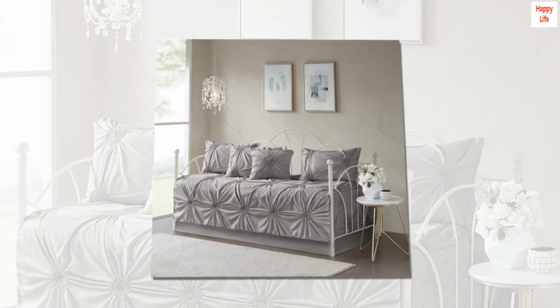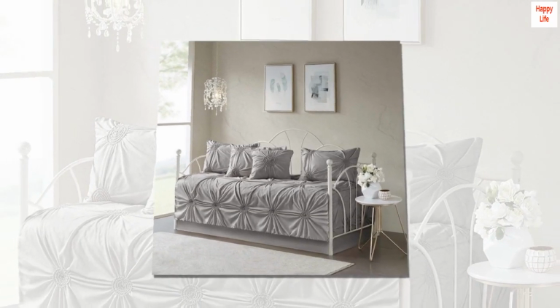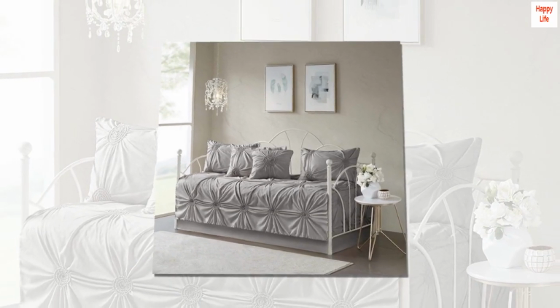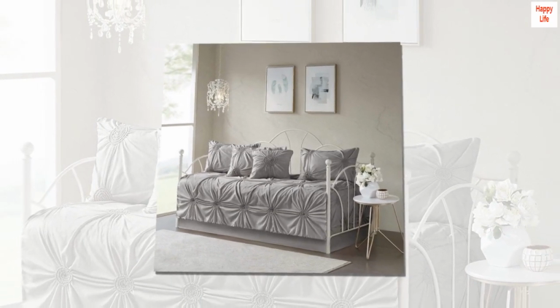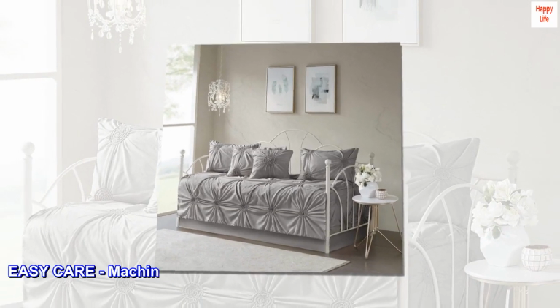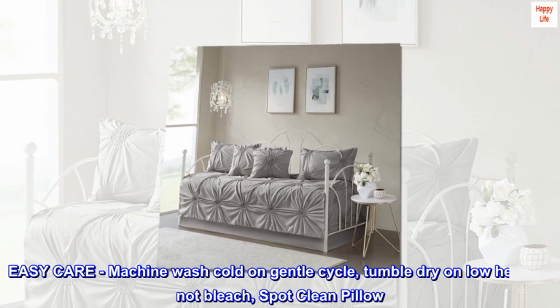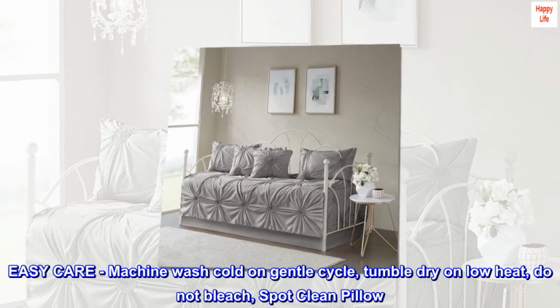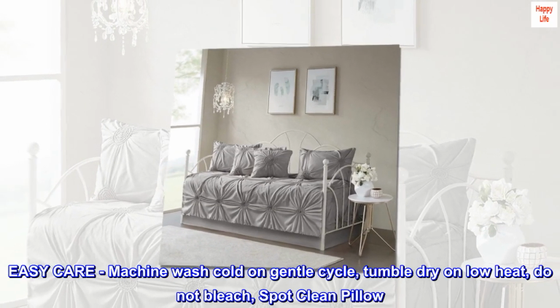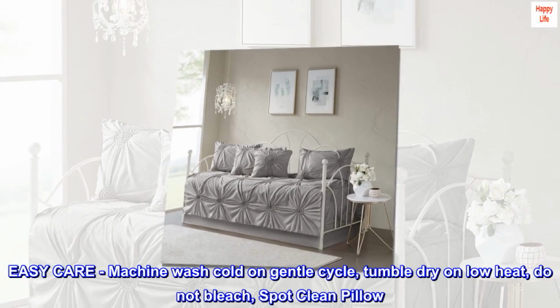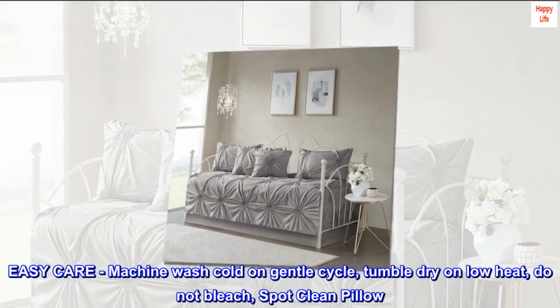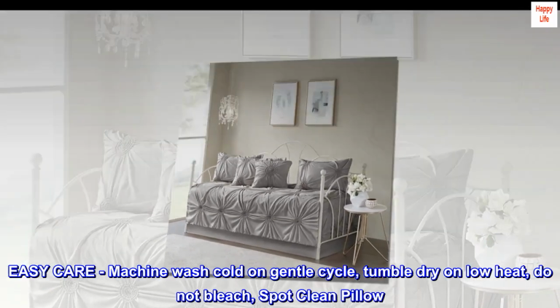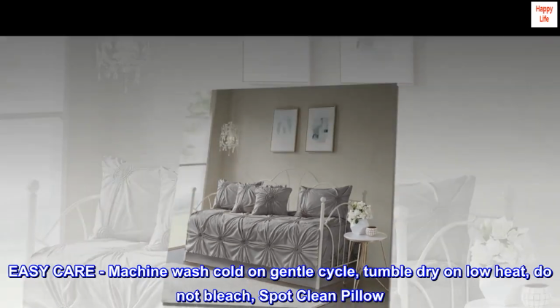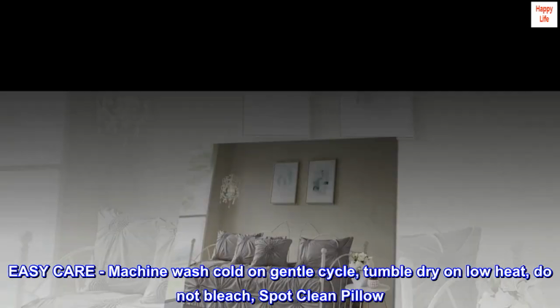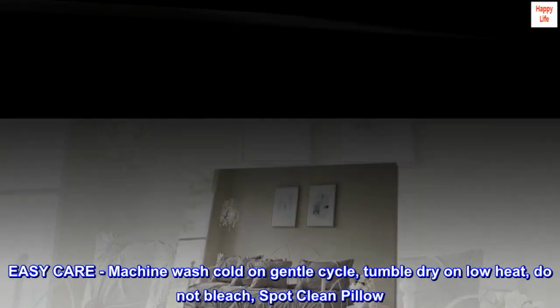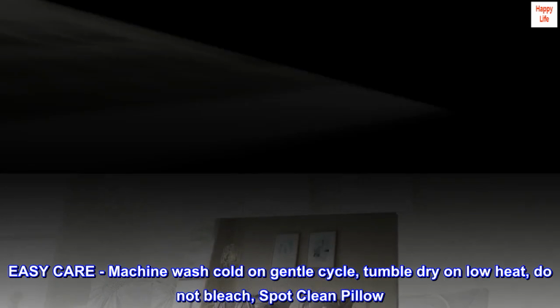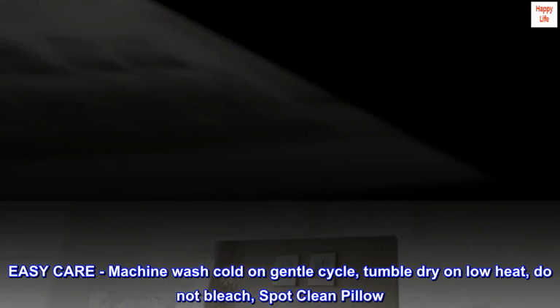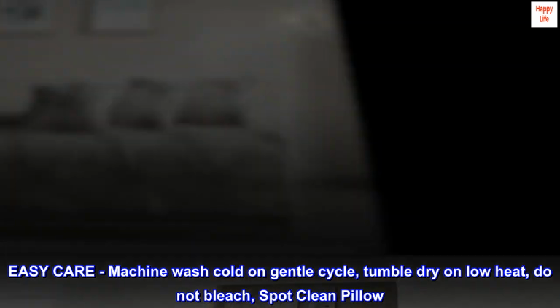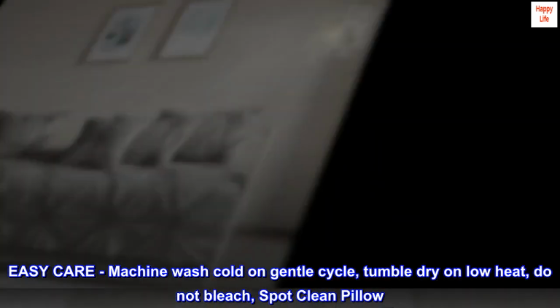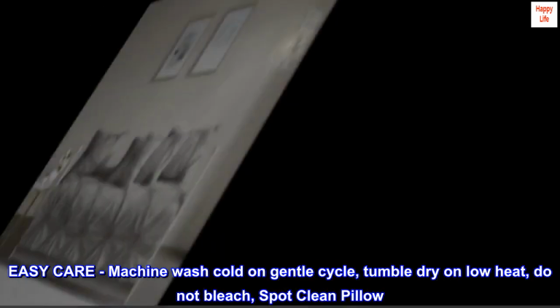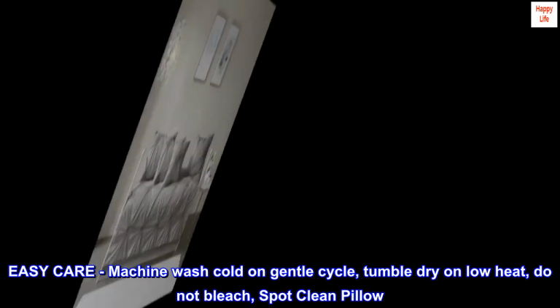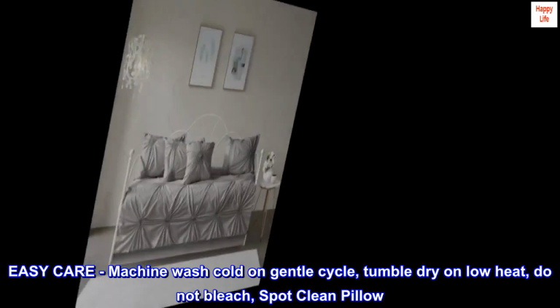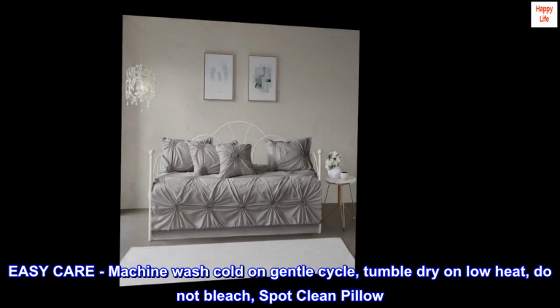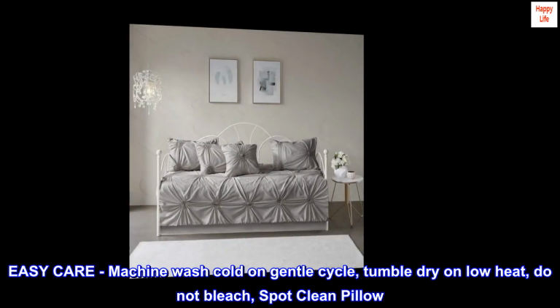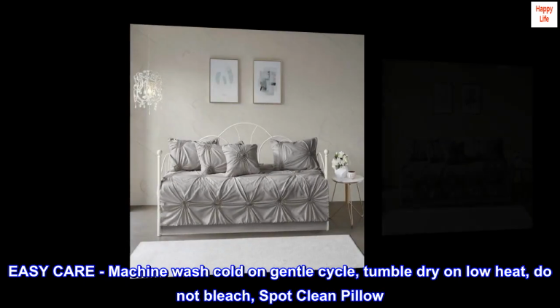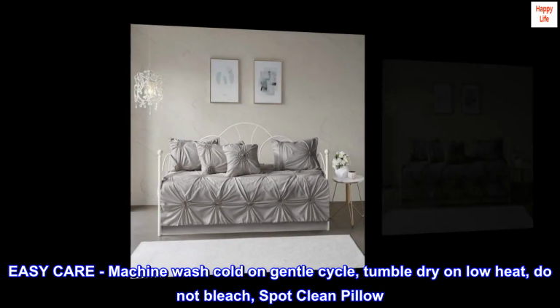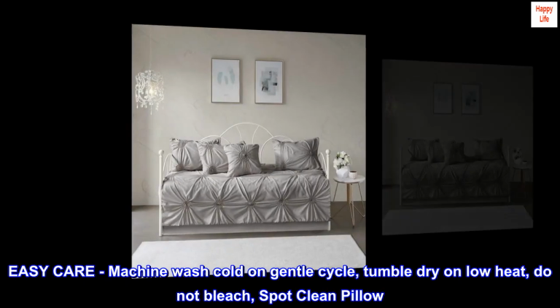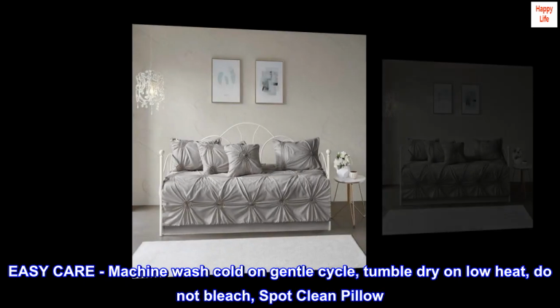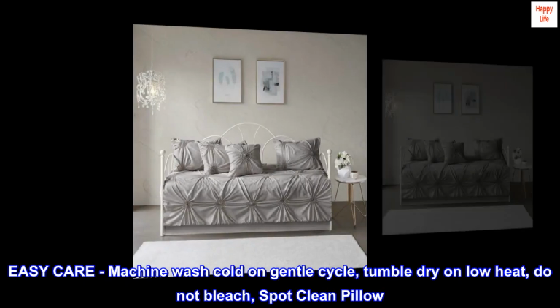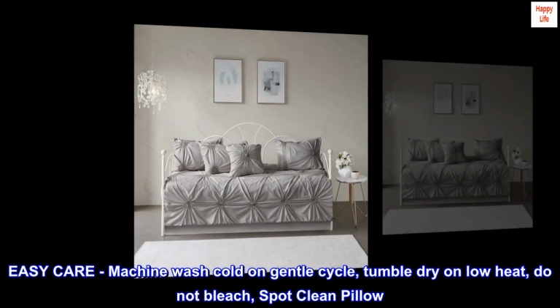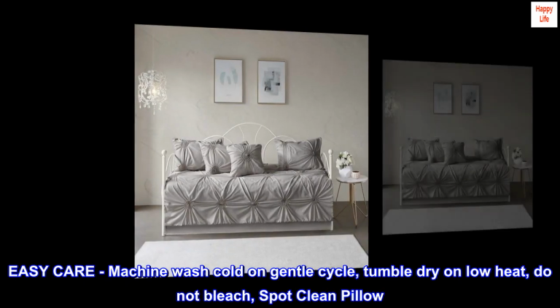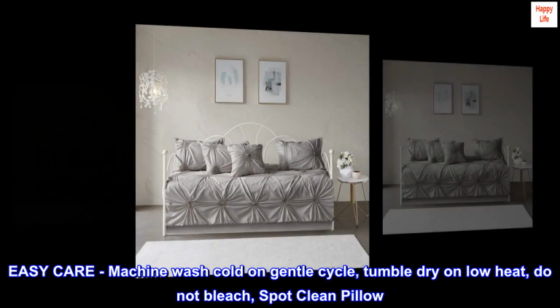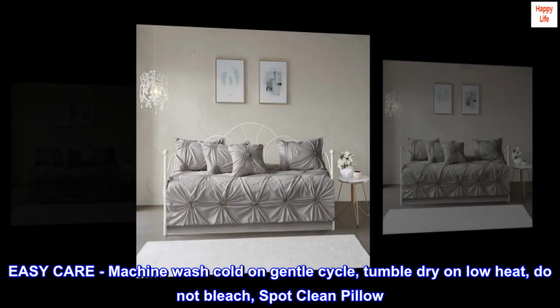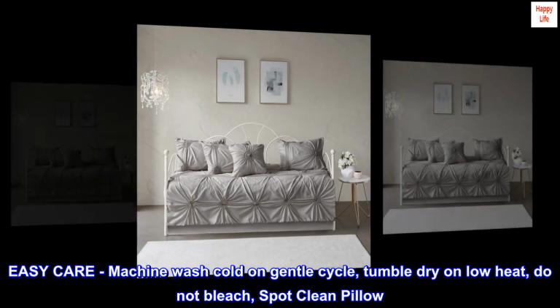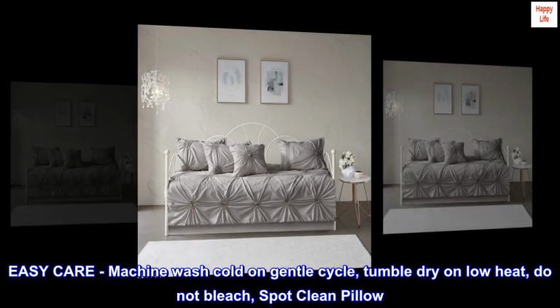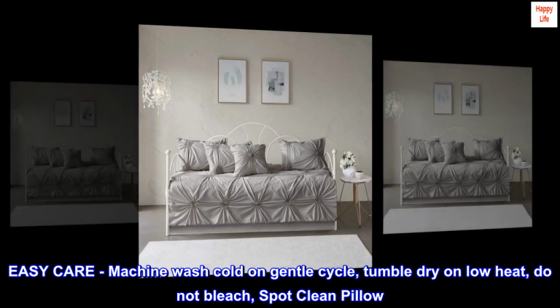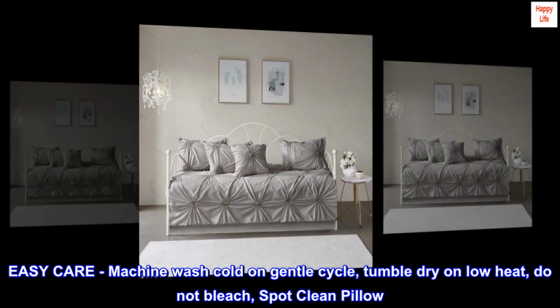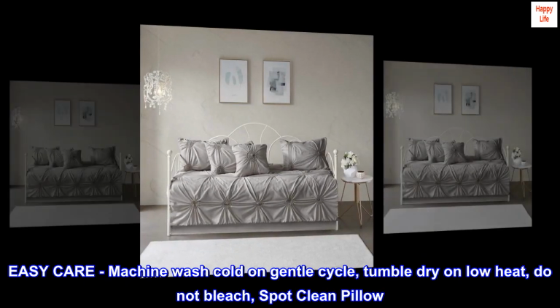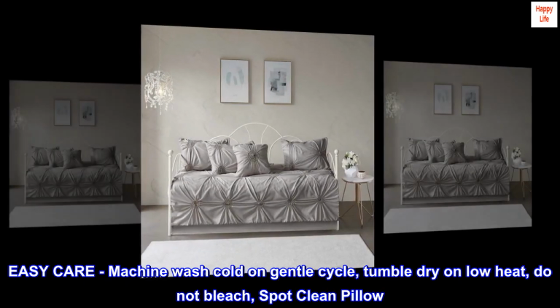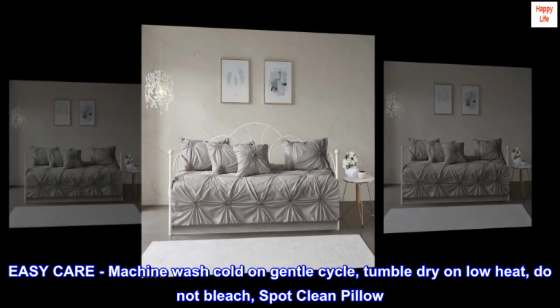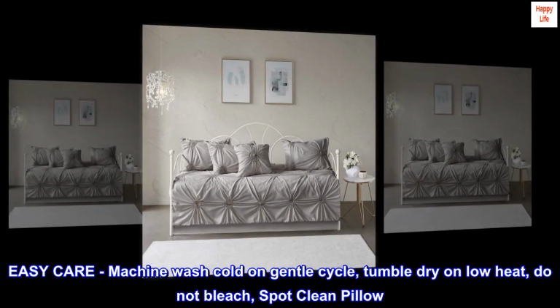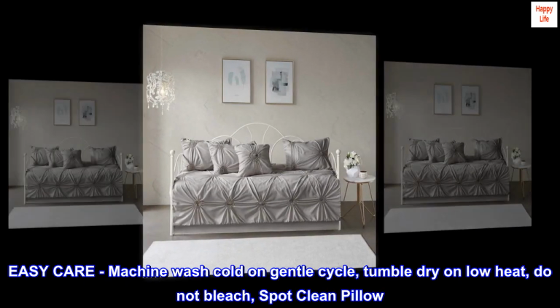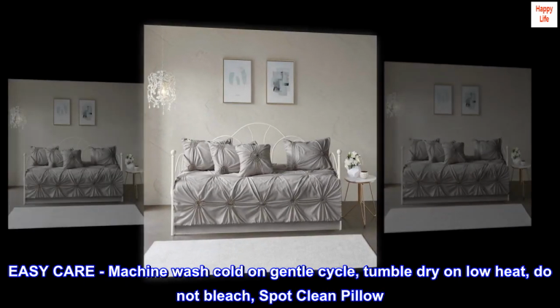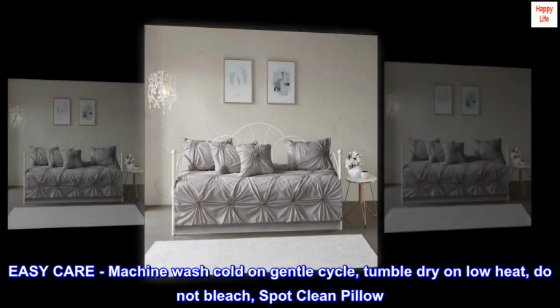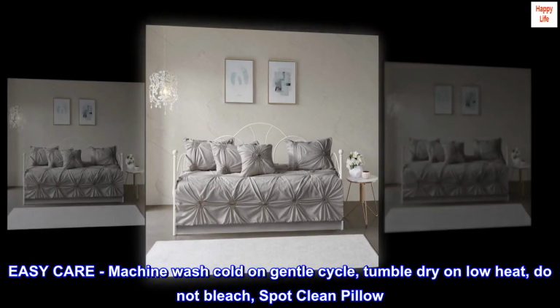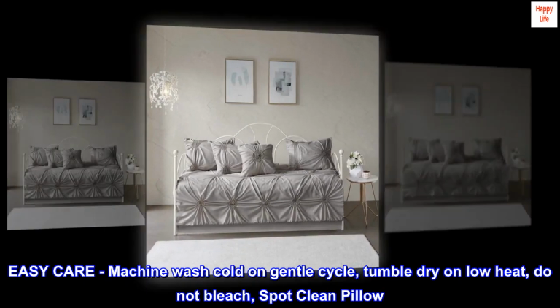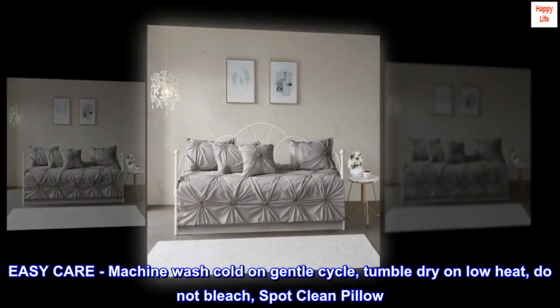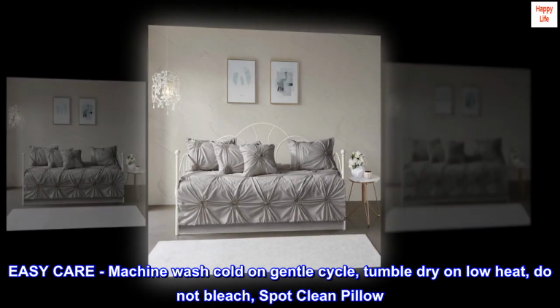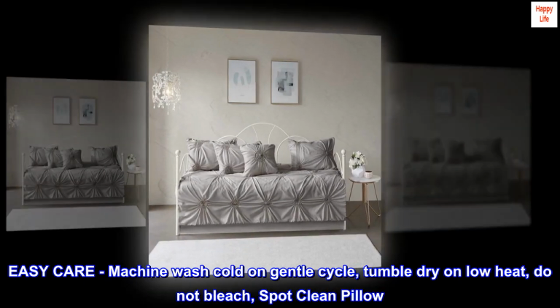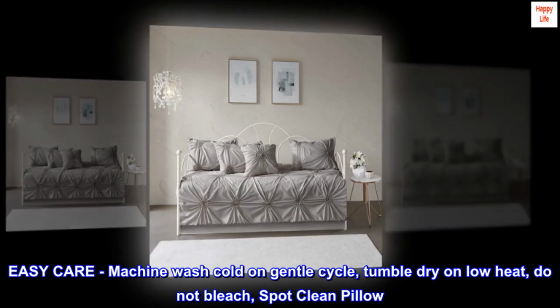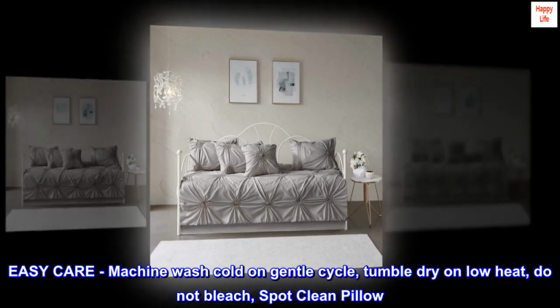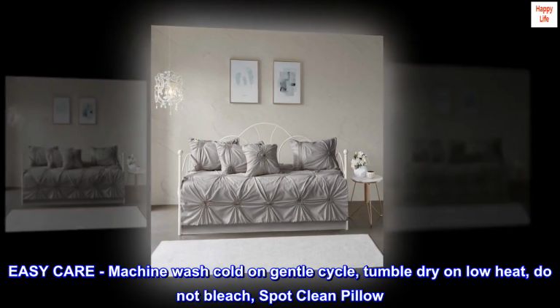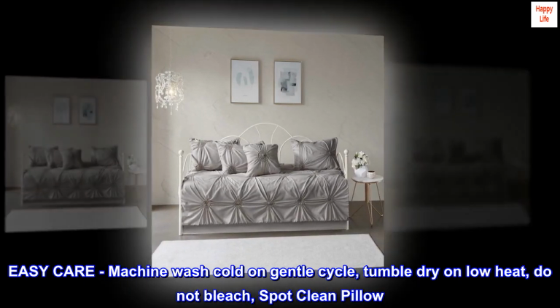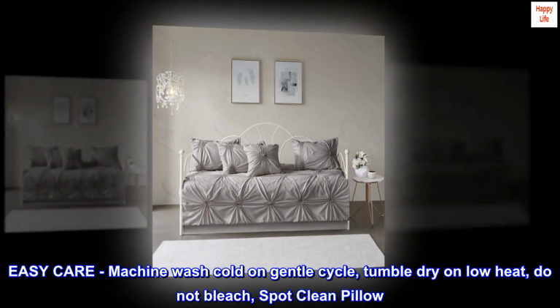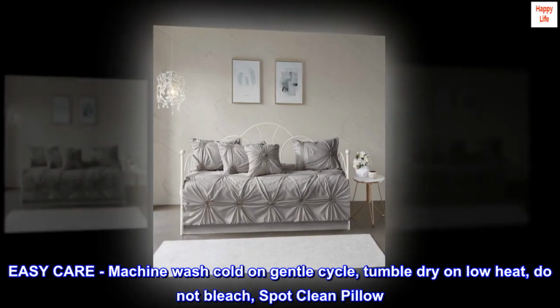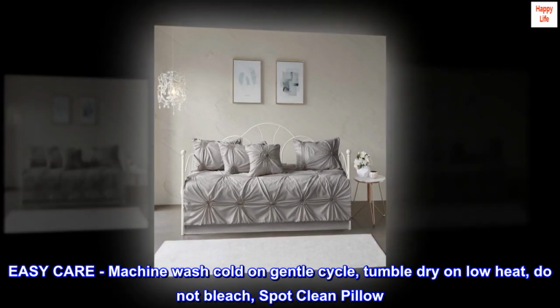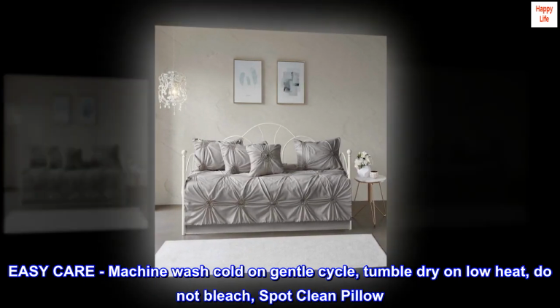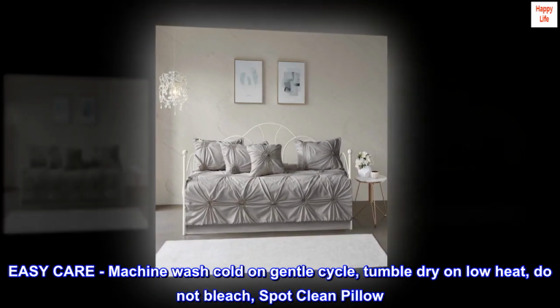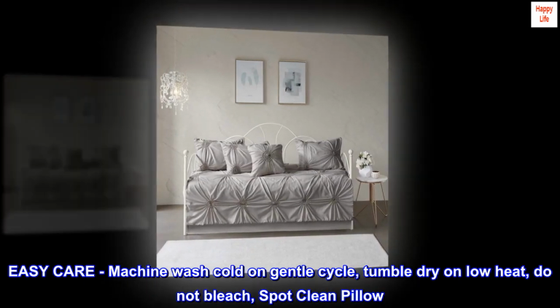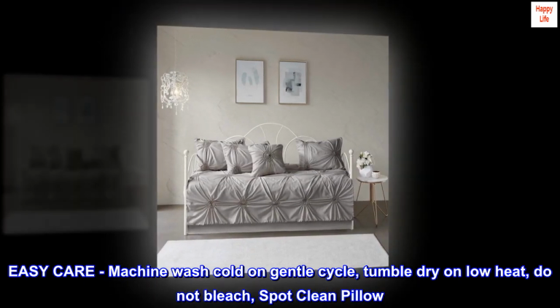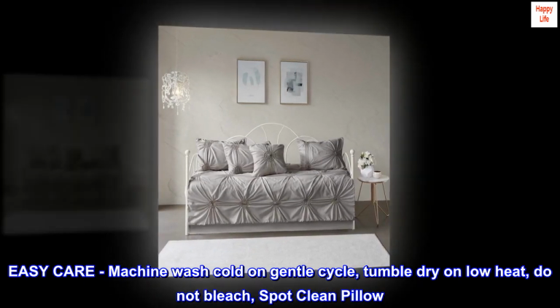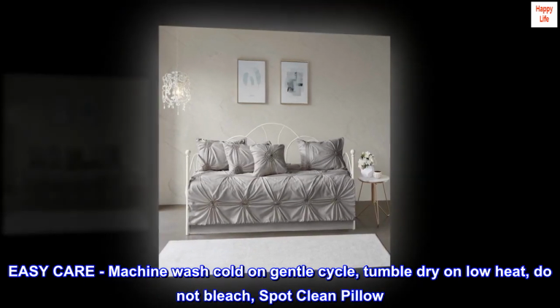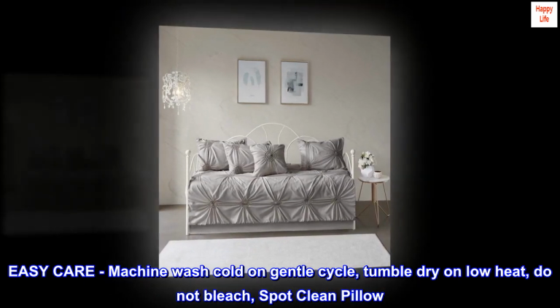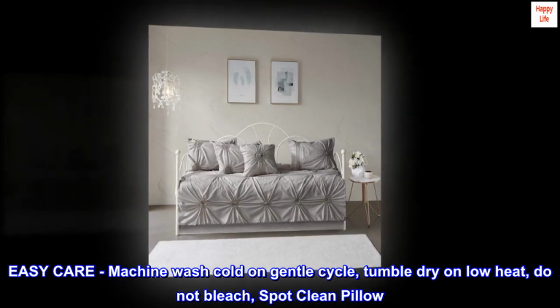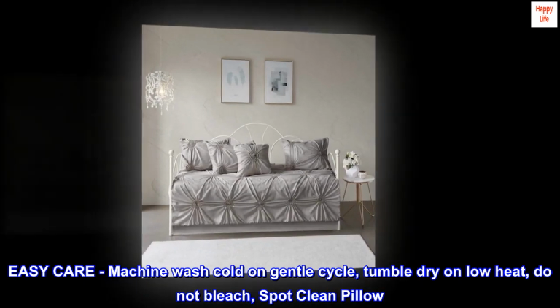Easy care. Machine wash cold on gentle cycle, tumble dry on low heat, do not bleach, spot clean pillow.